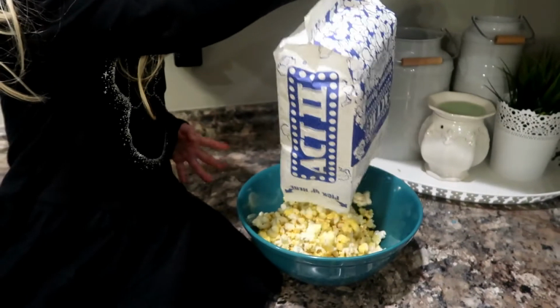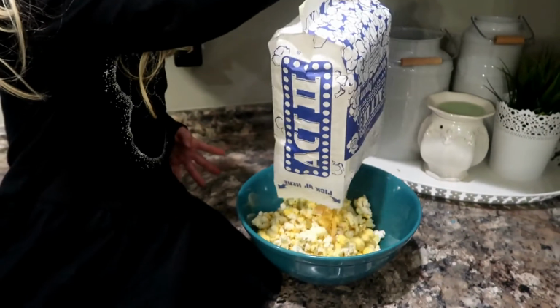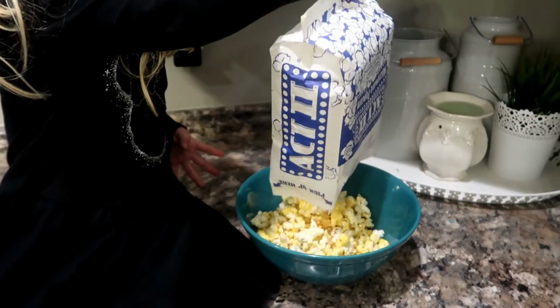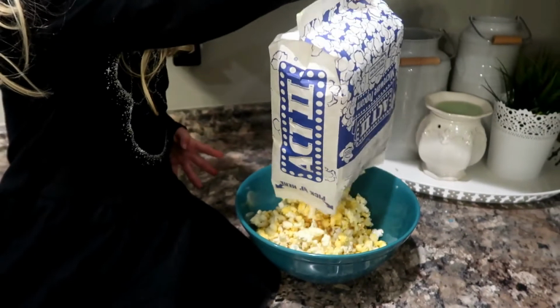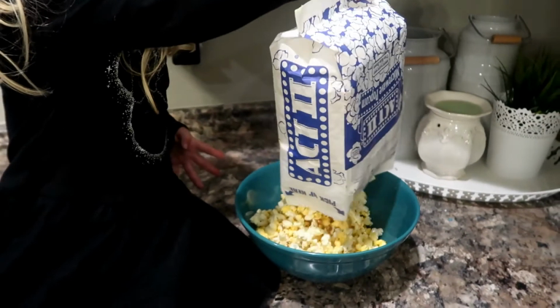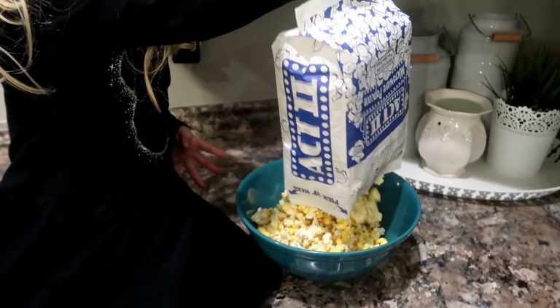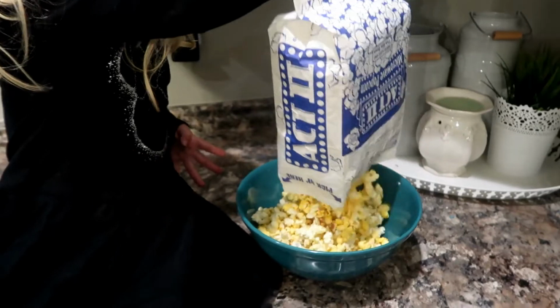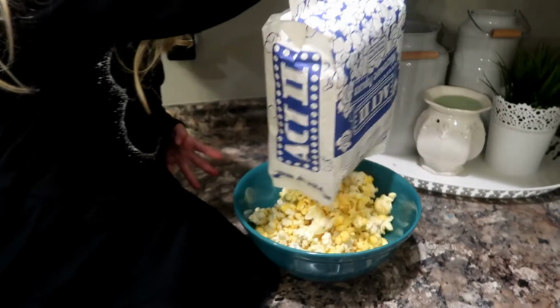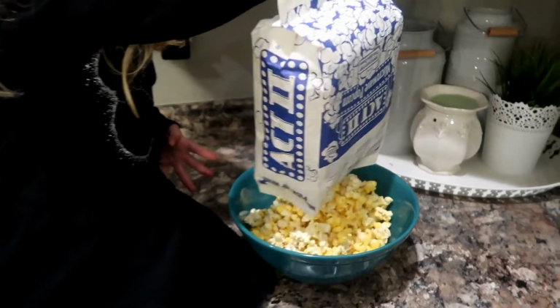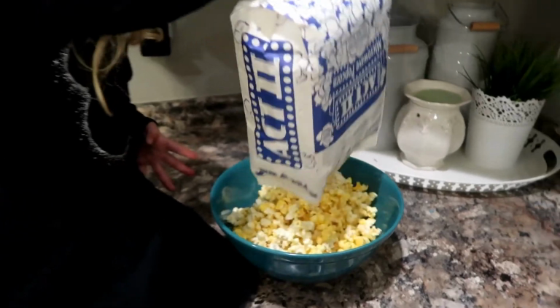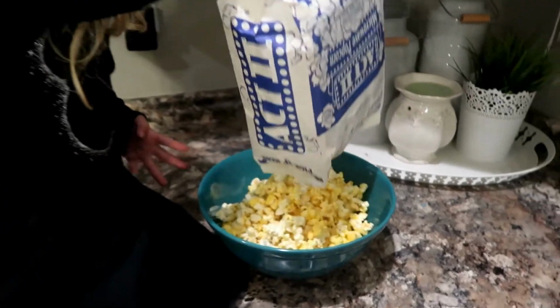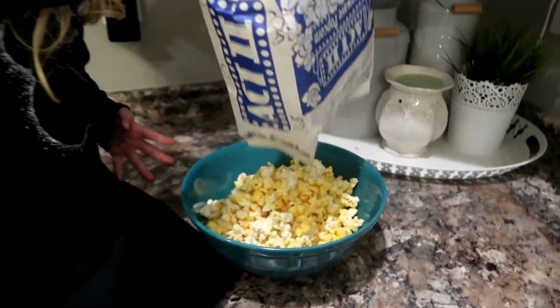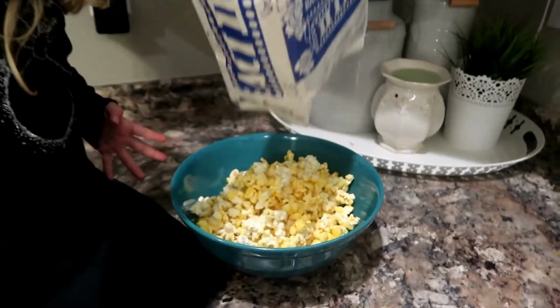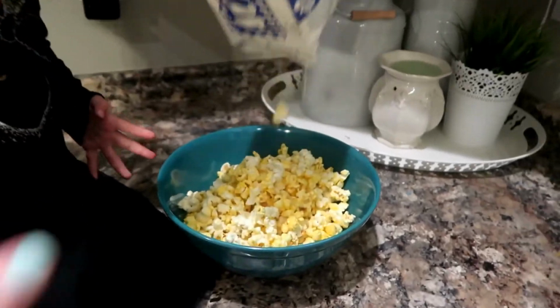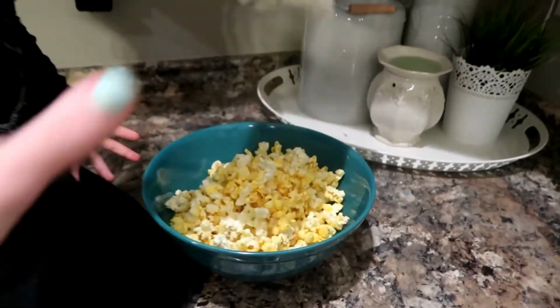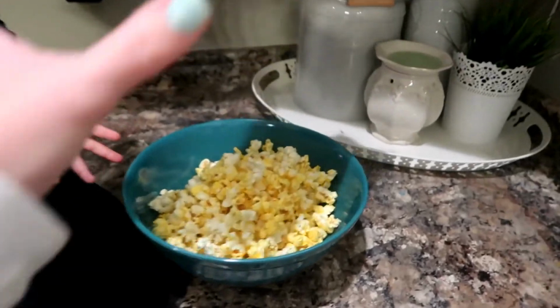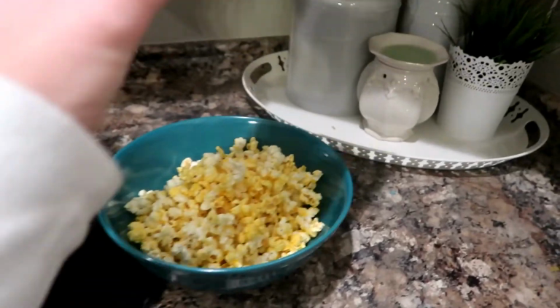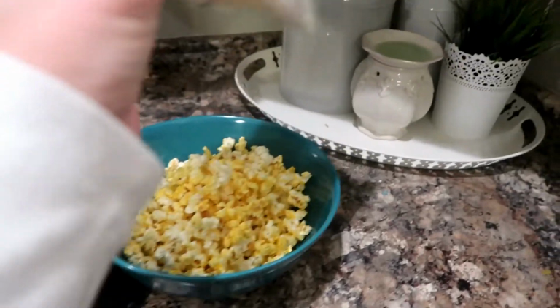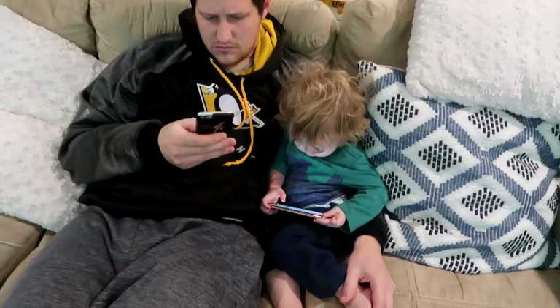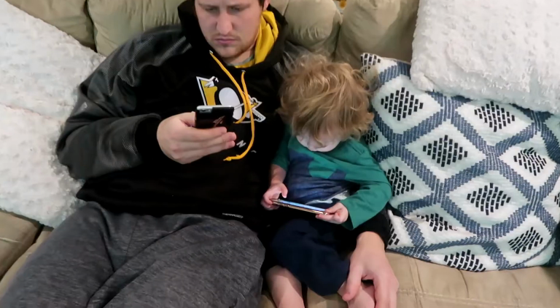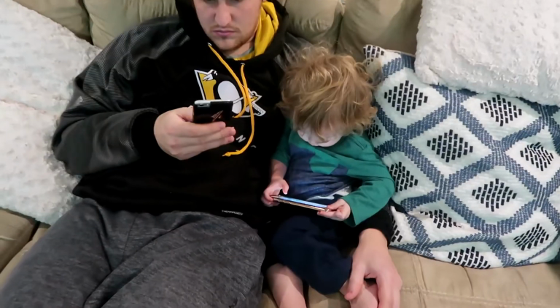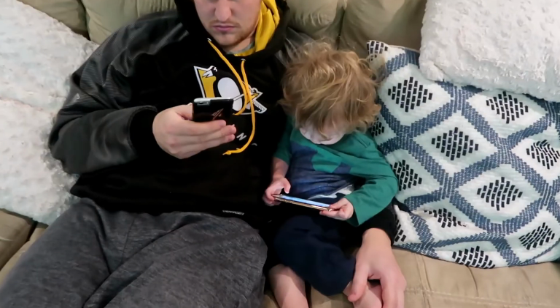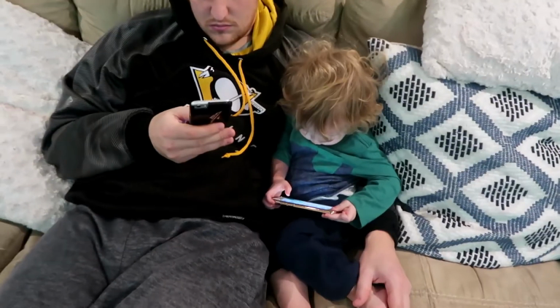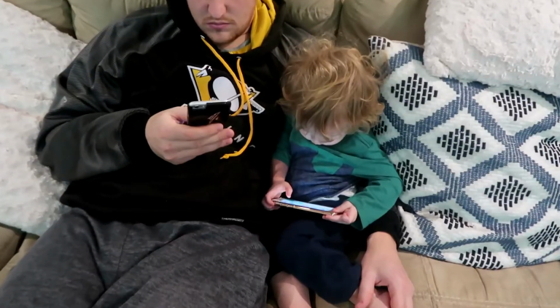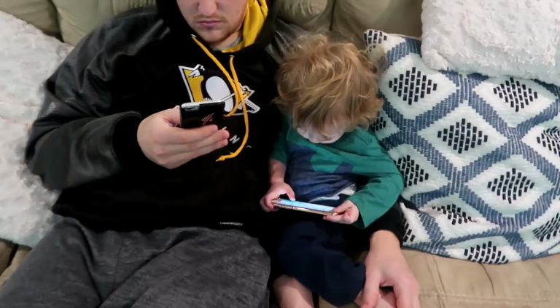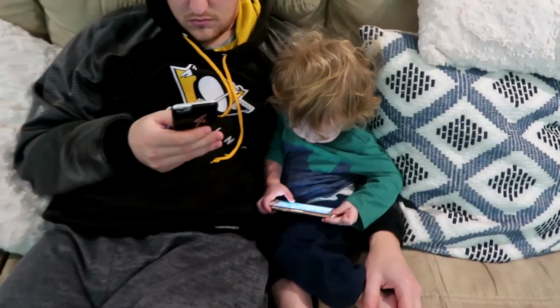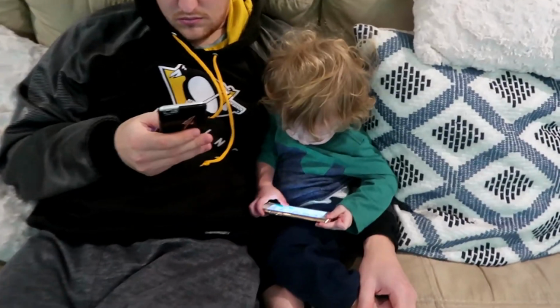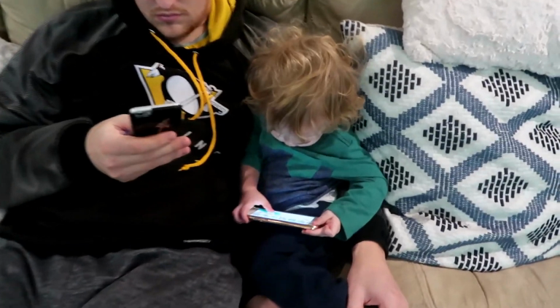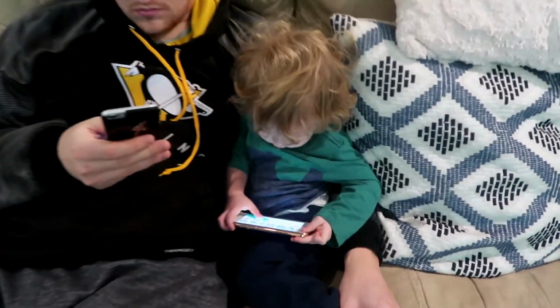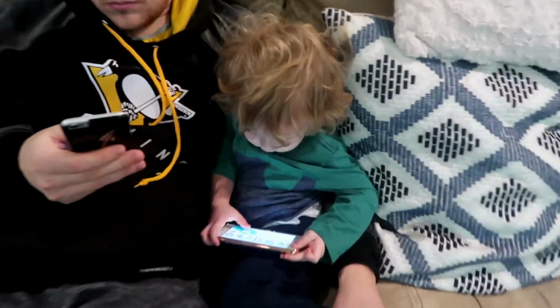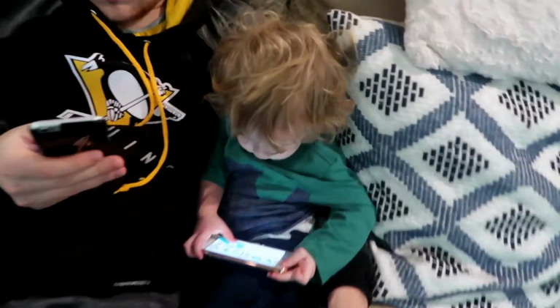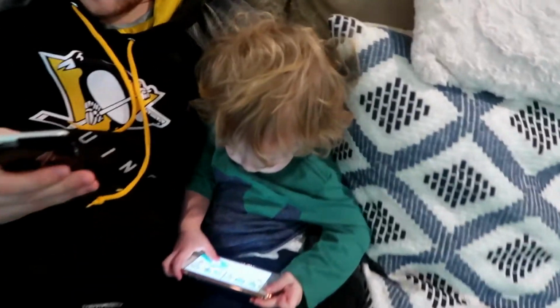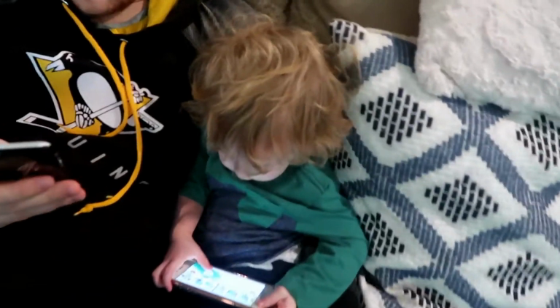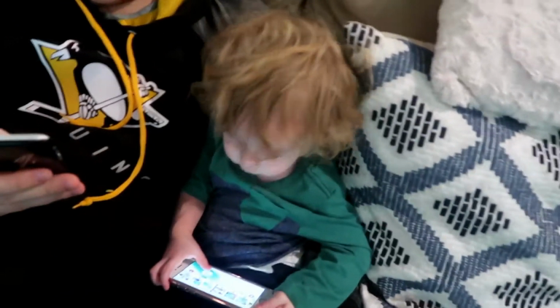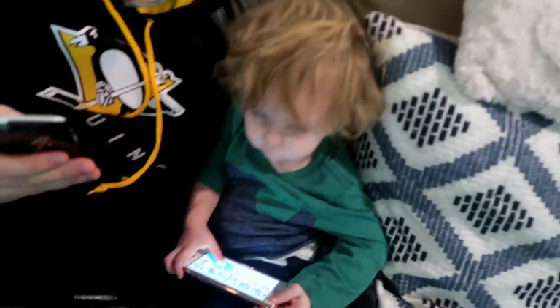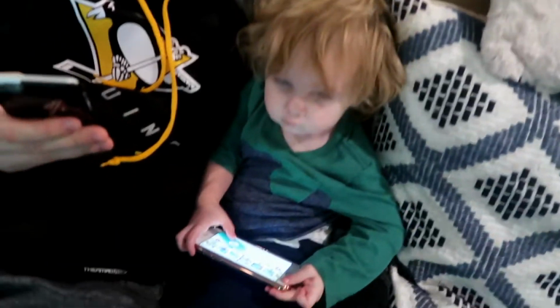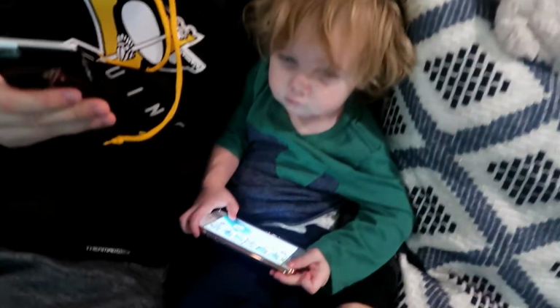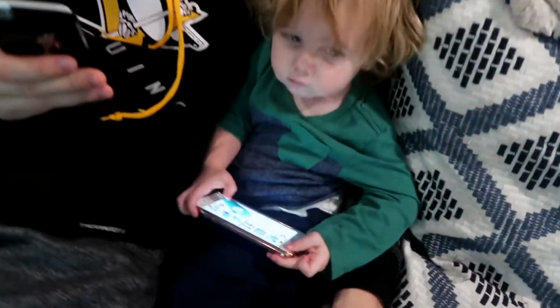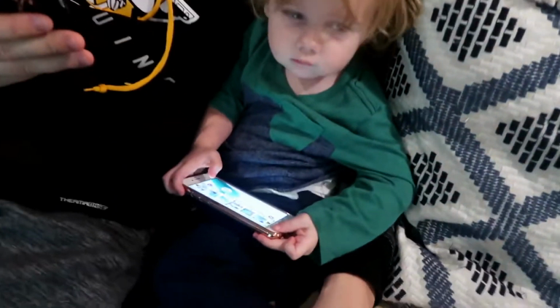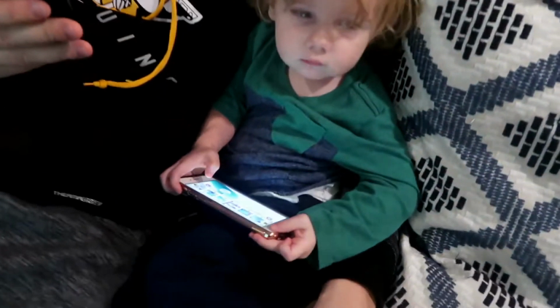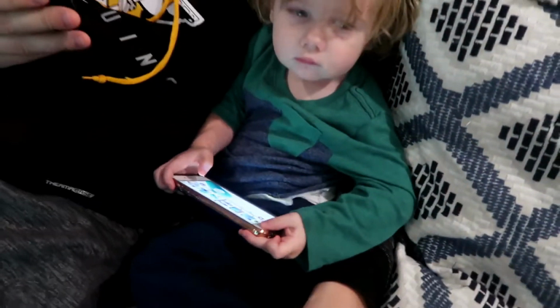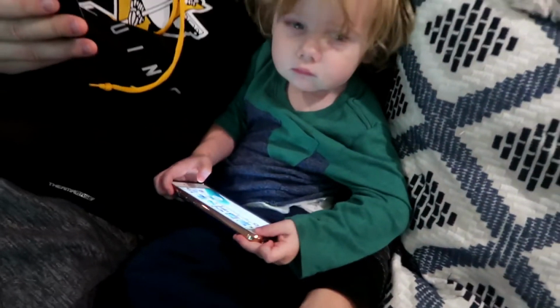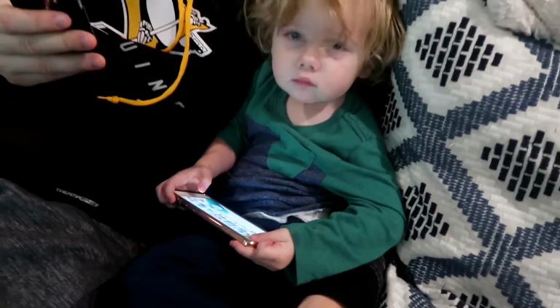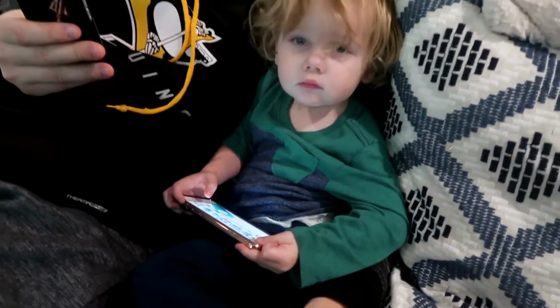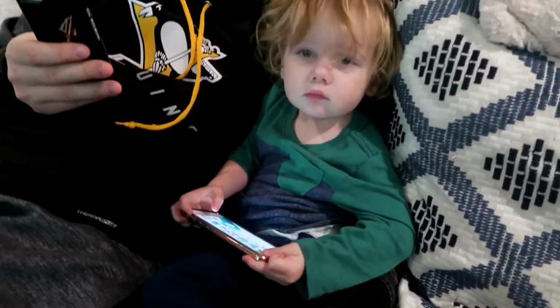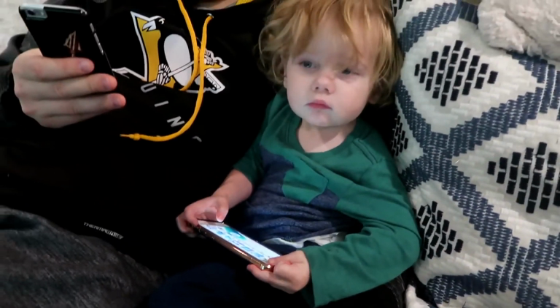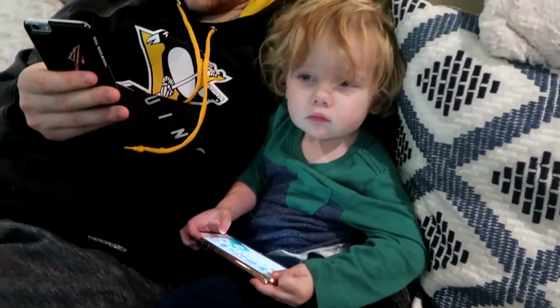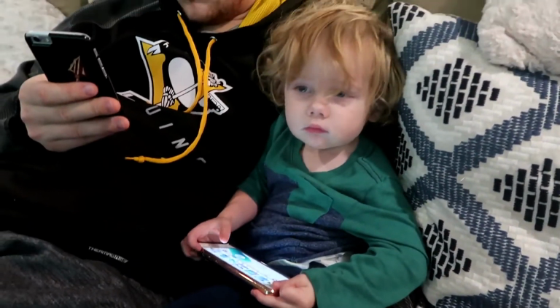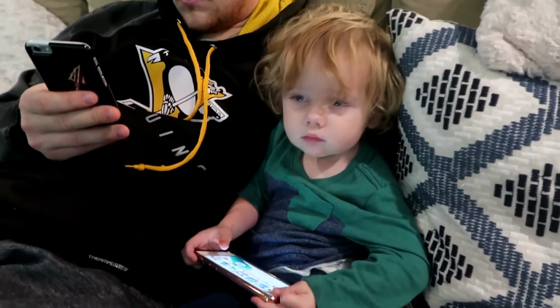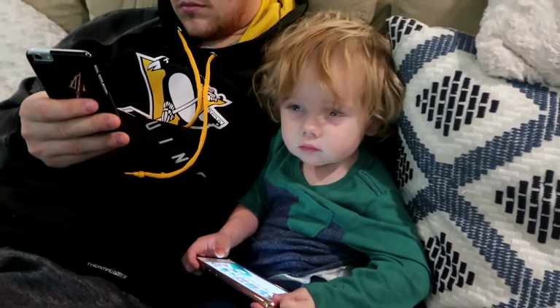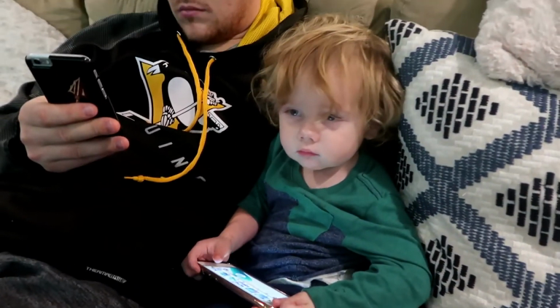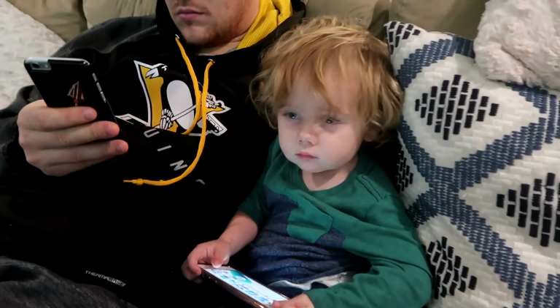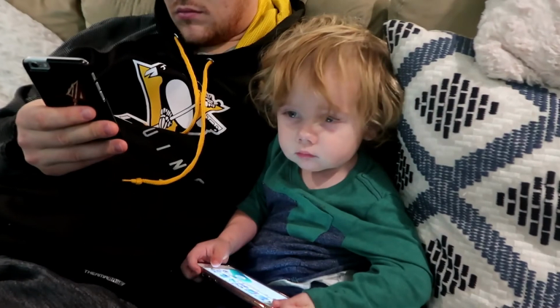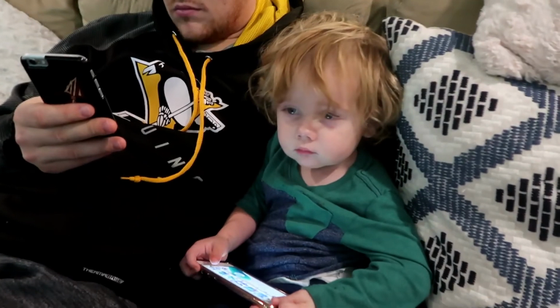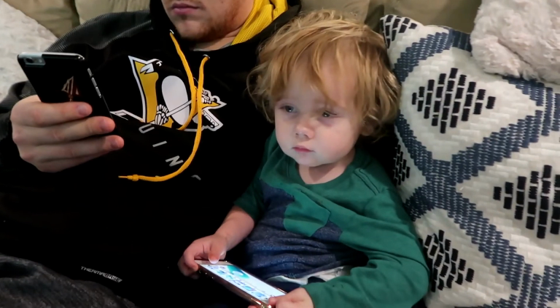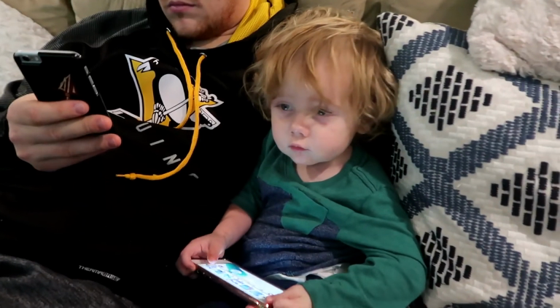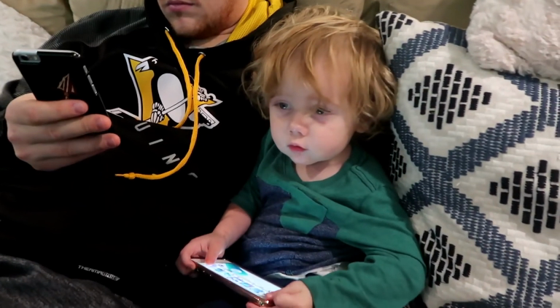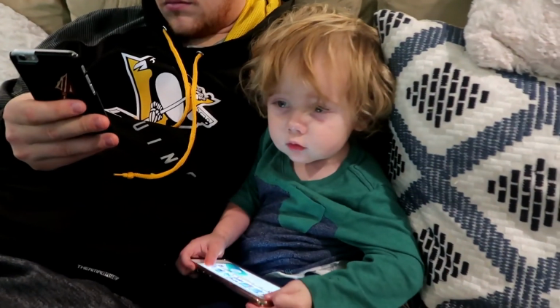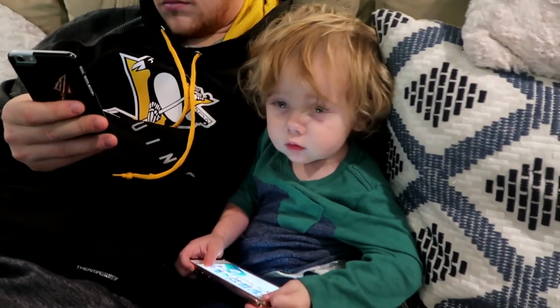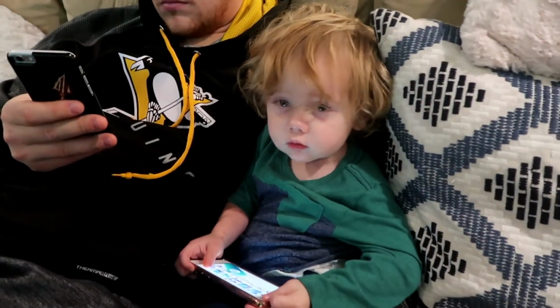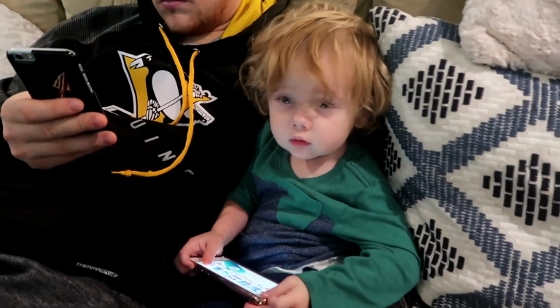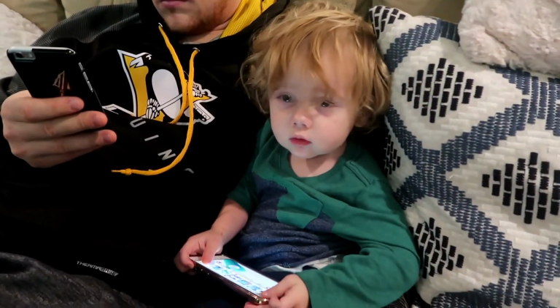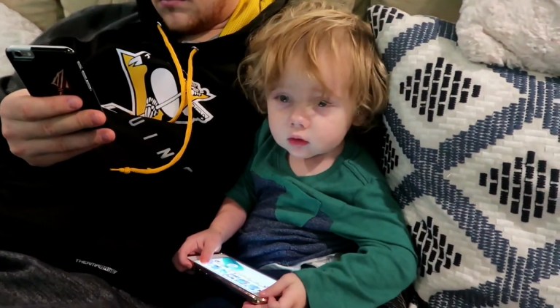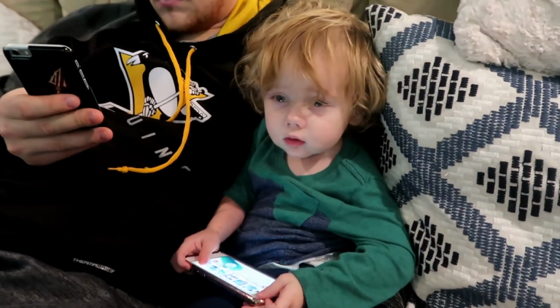And voila! What are you guys doing? Asher, look what Mommy got — popcorn! You want some popcorn?